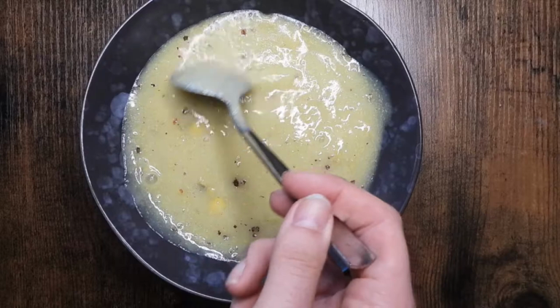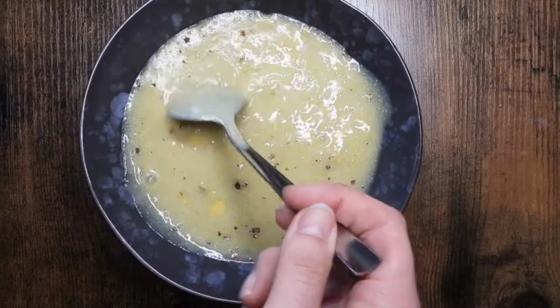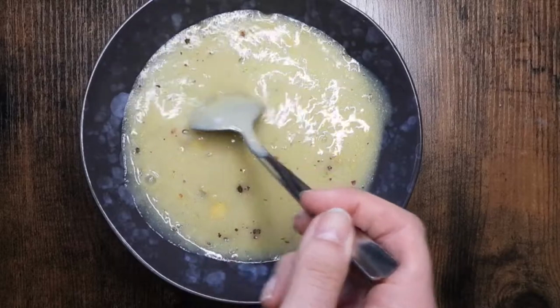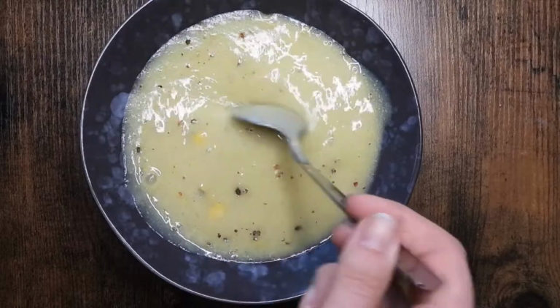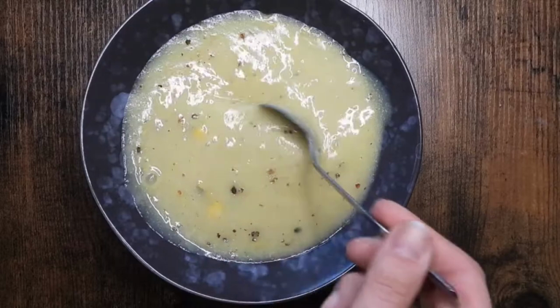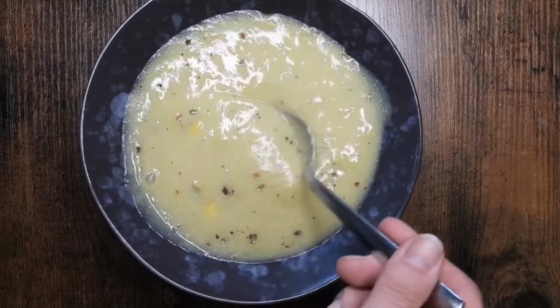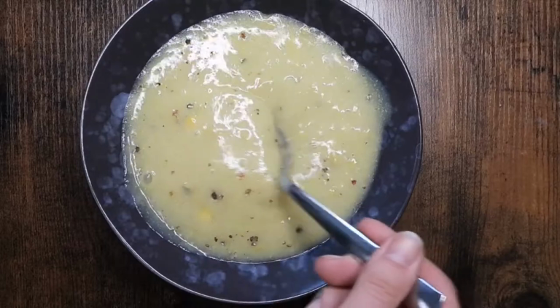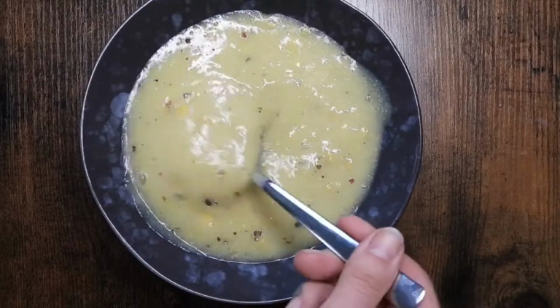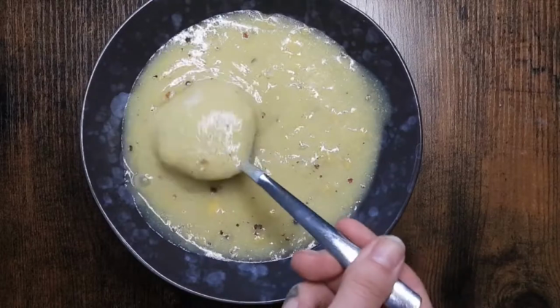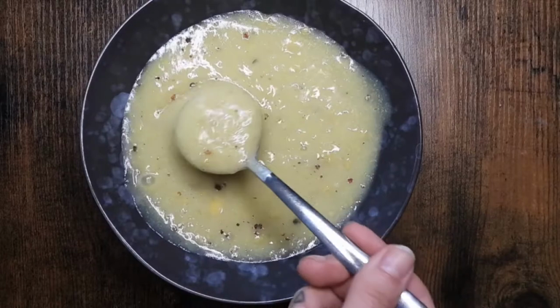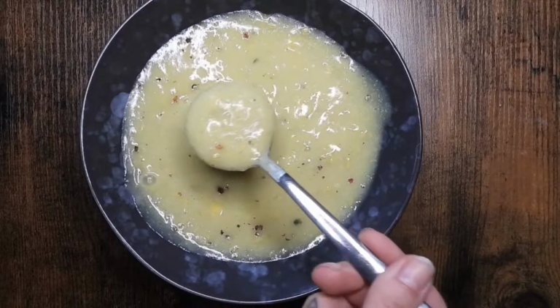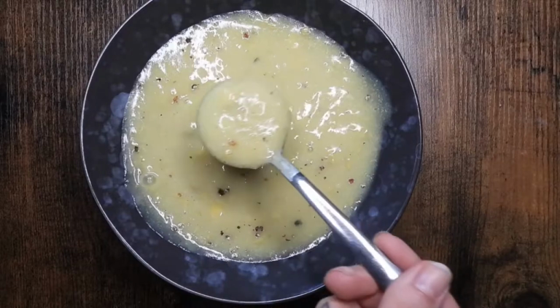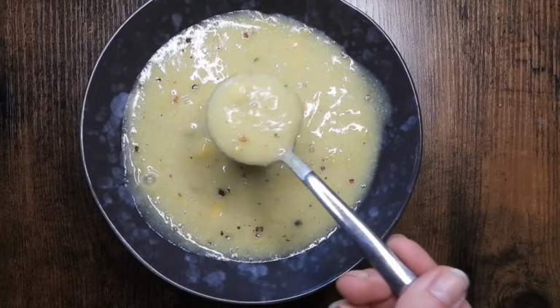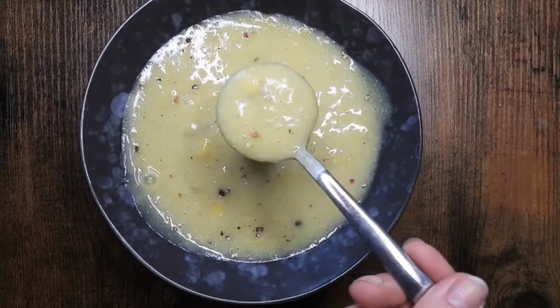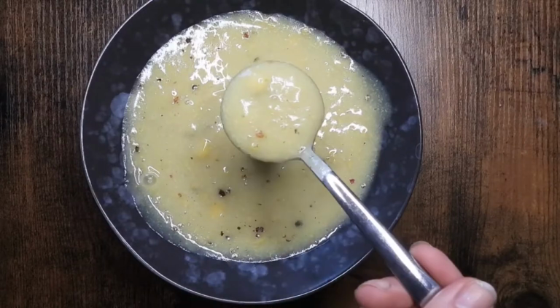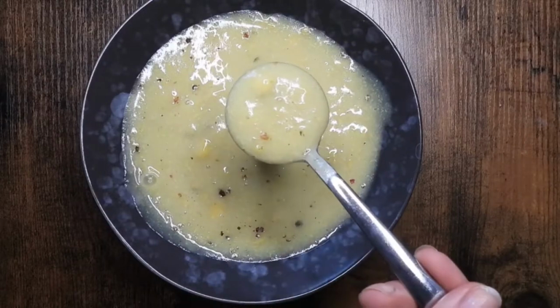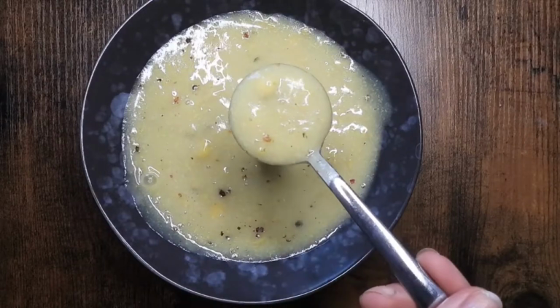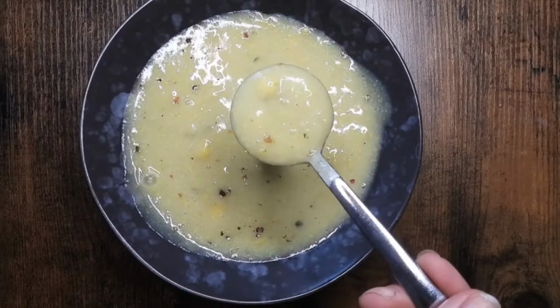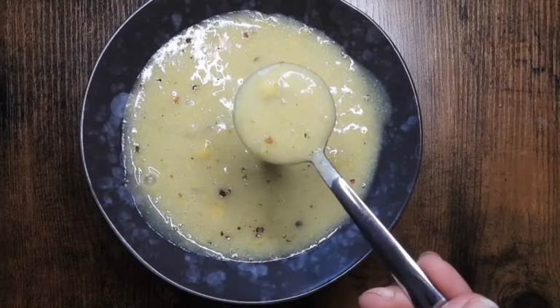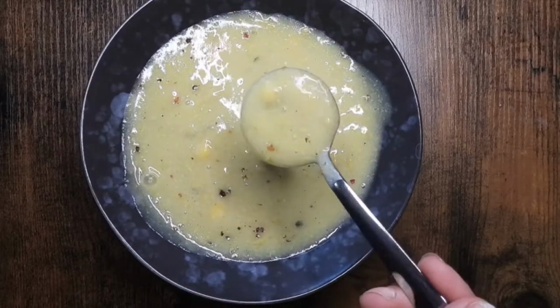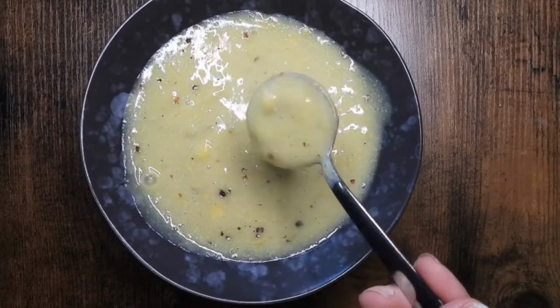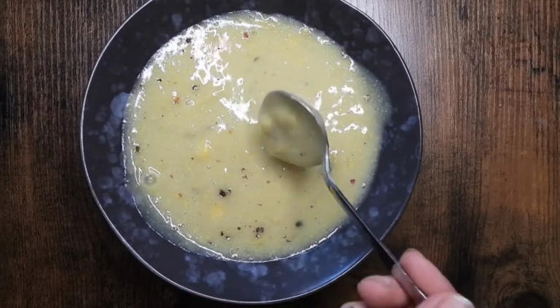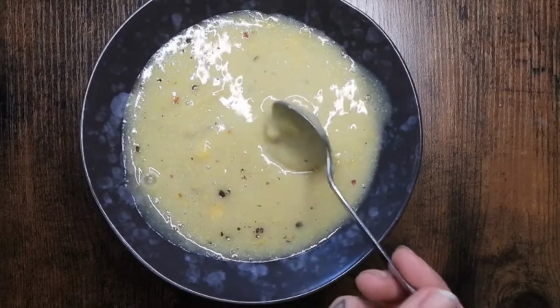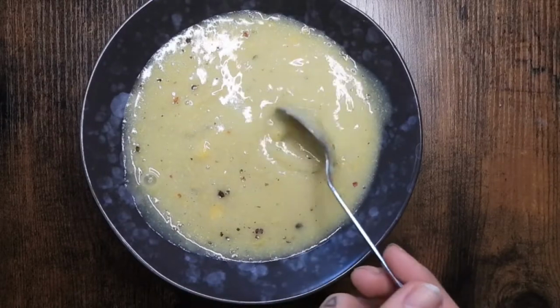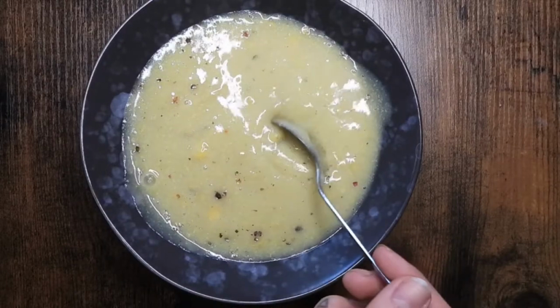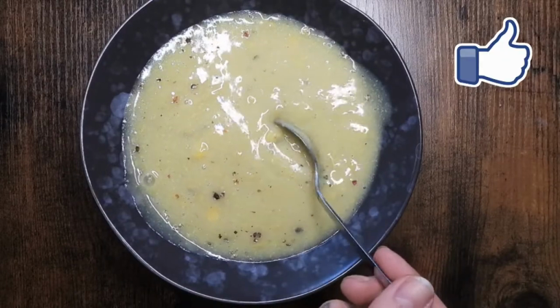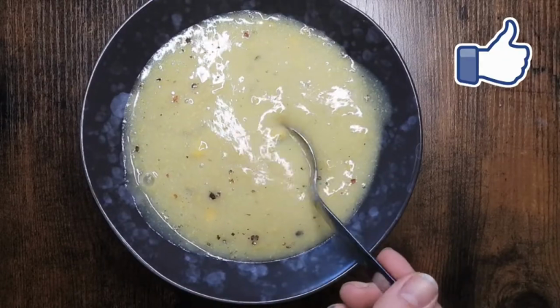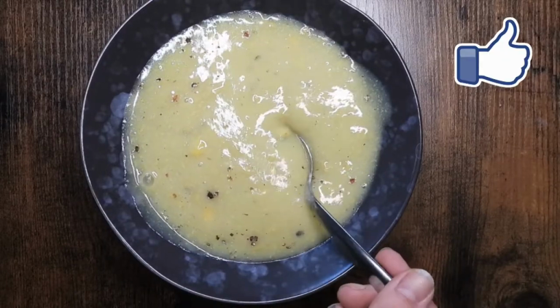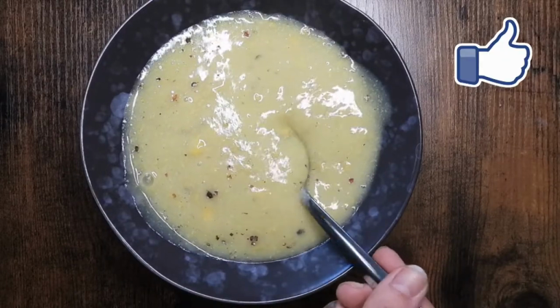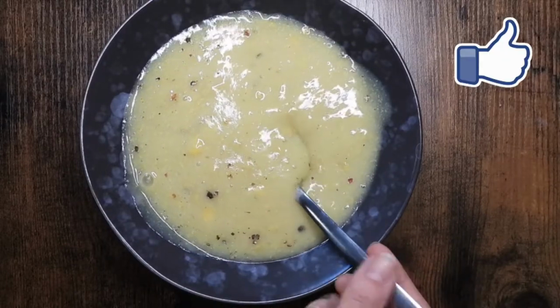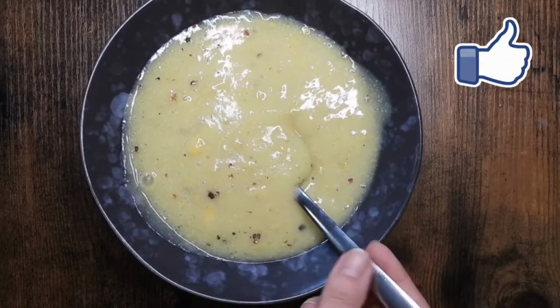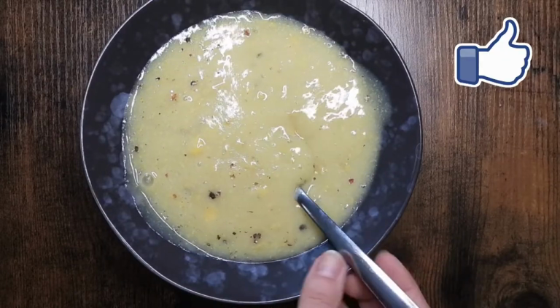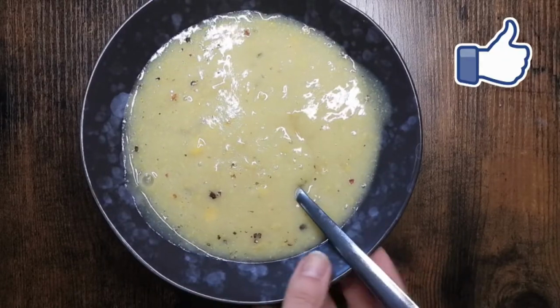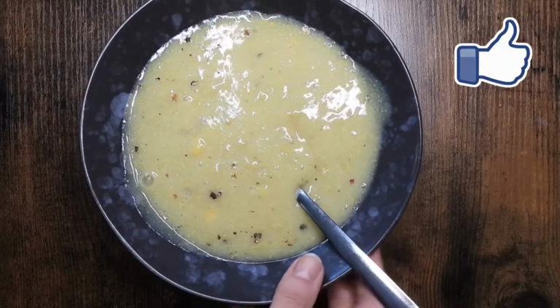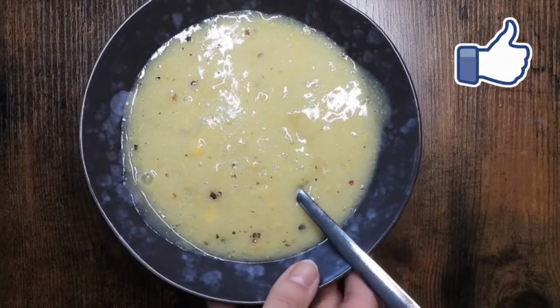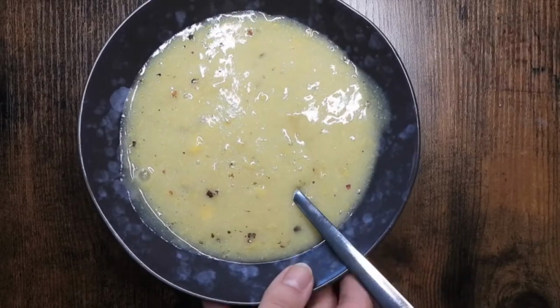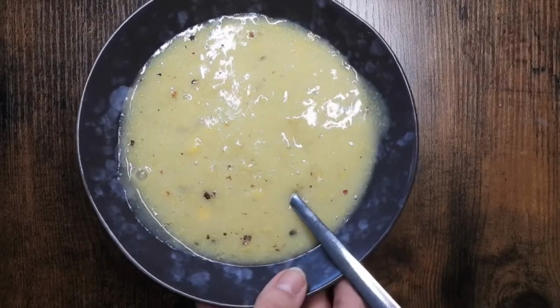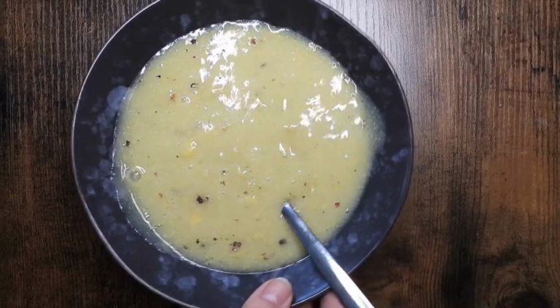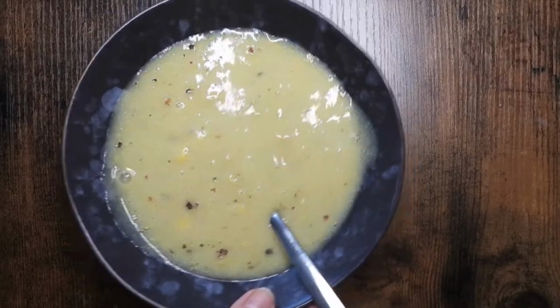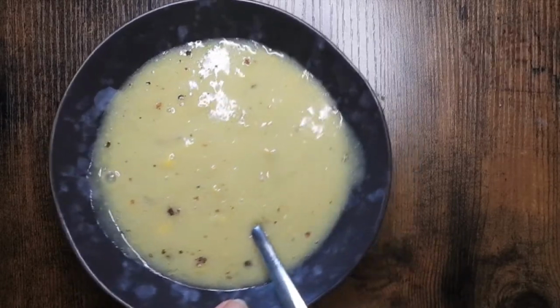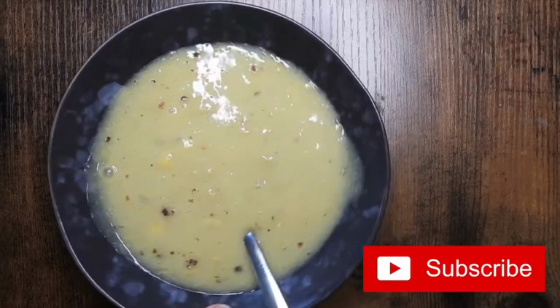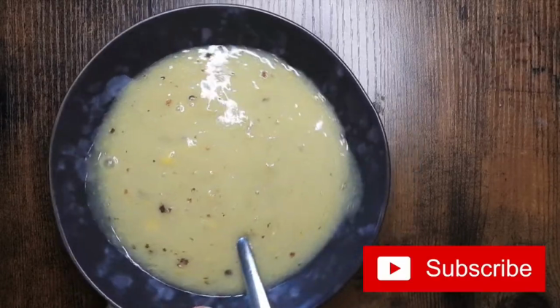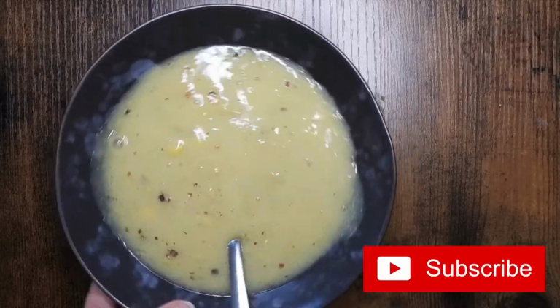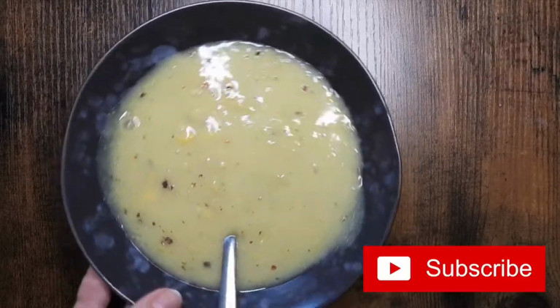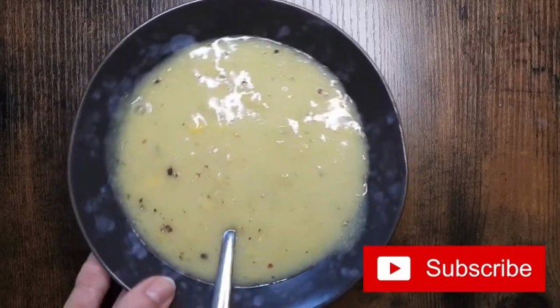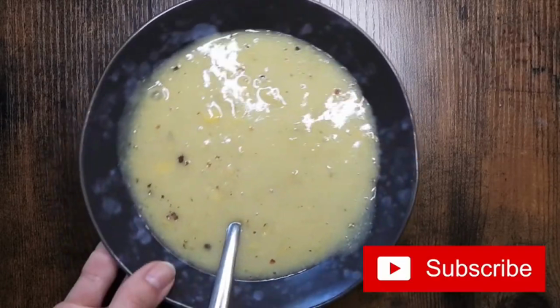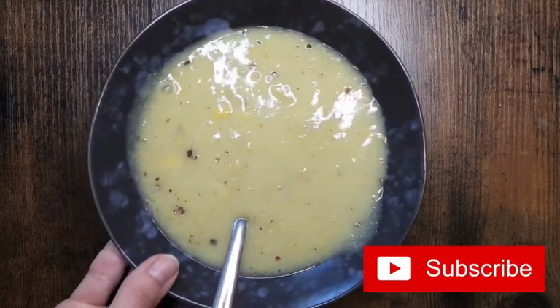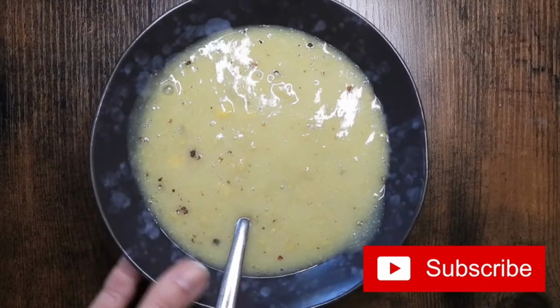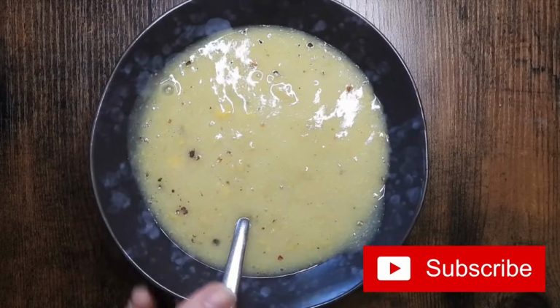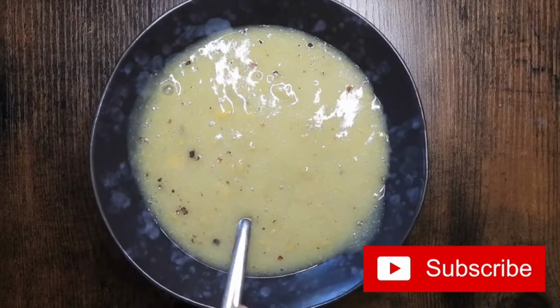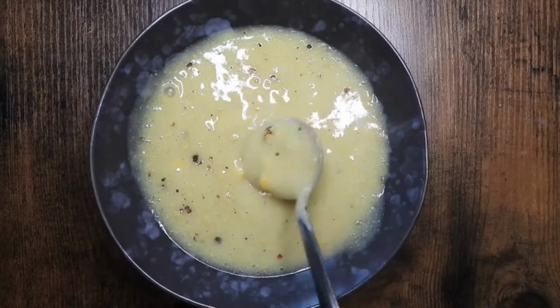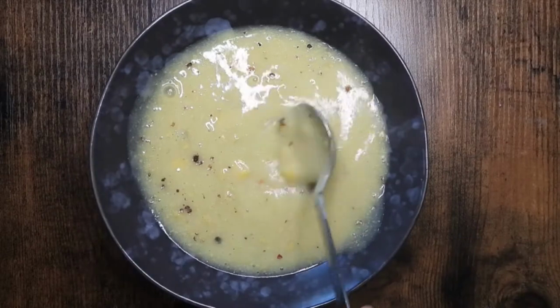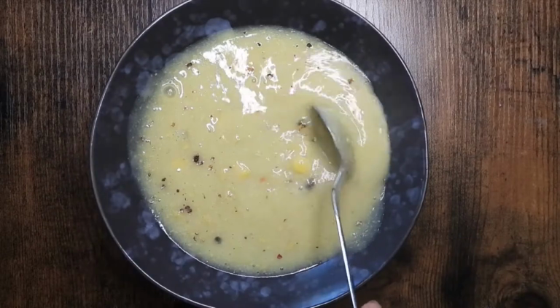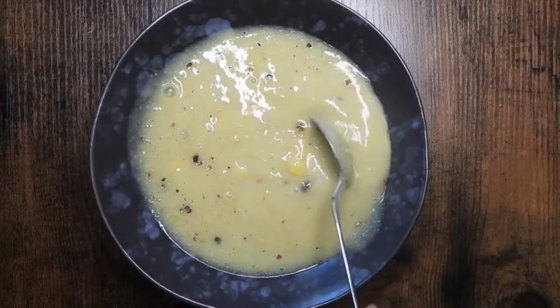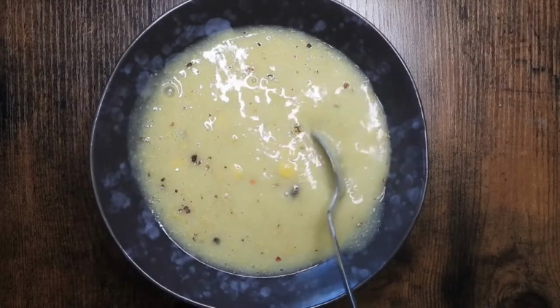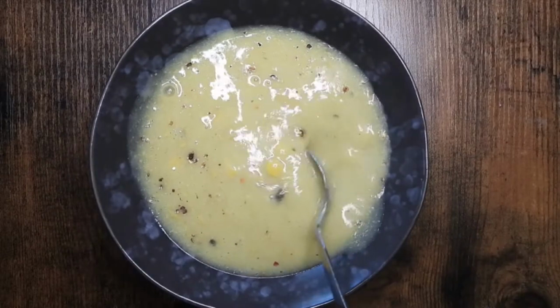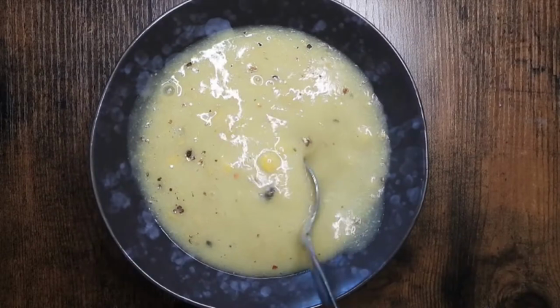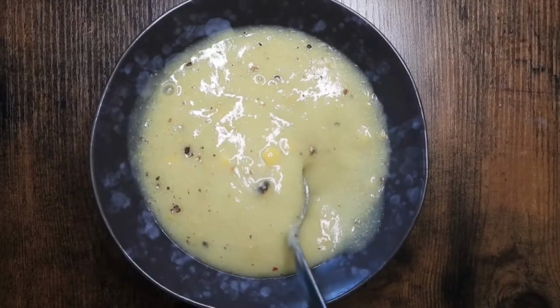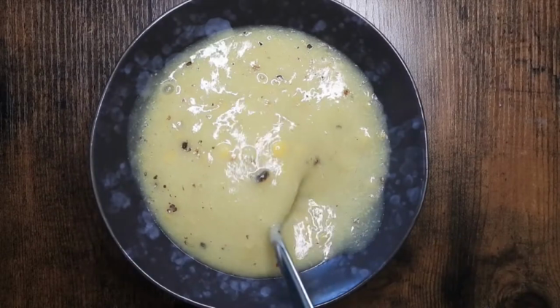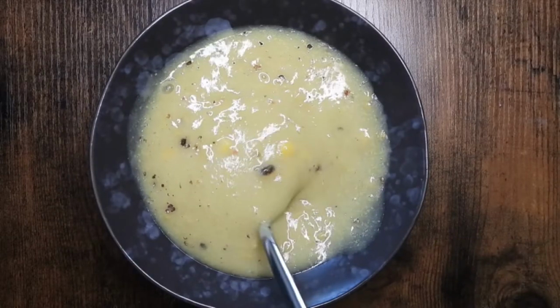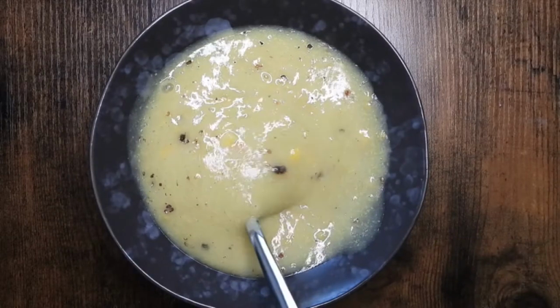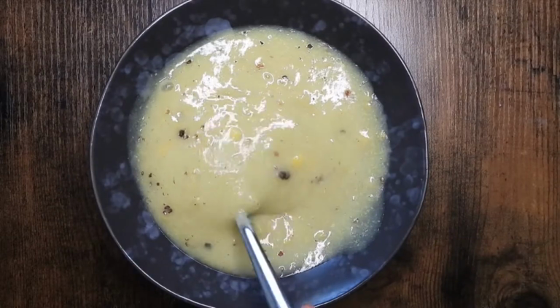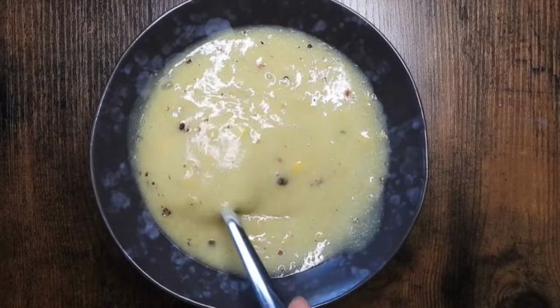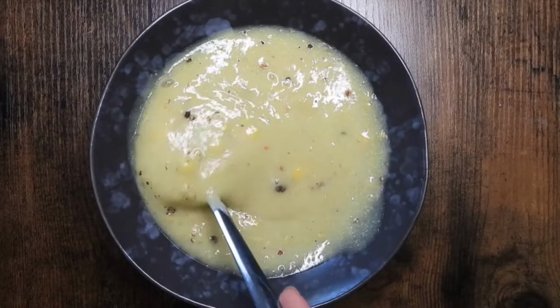Hey guys, today I am showing you this incredibly easy, healthy, fast vegan soup that is entirely customizable.